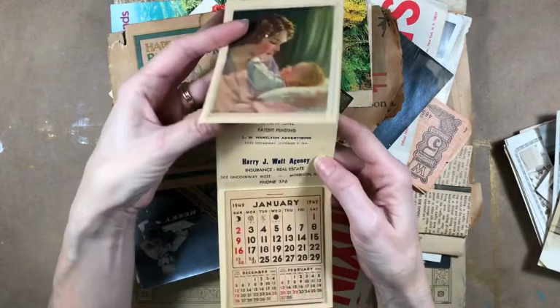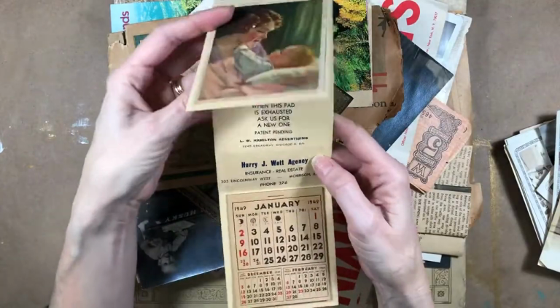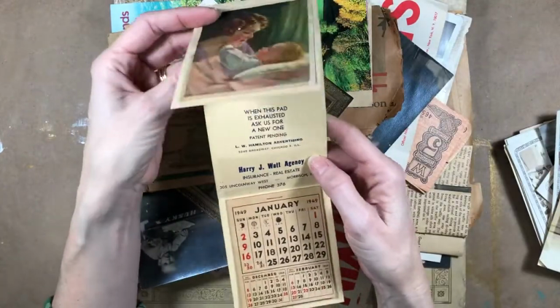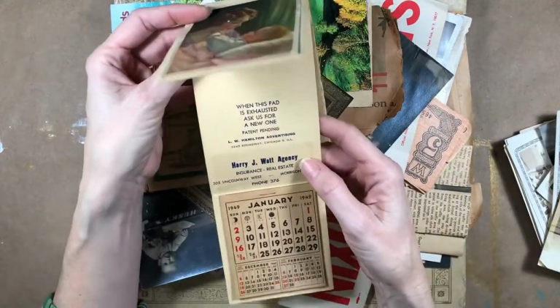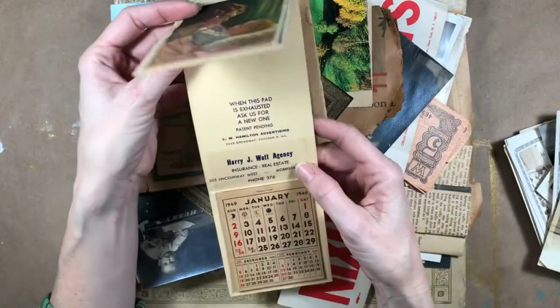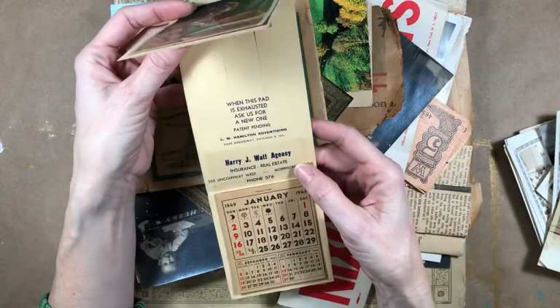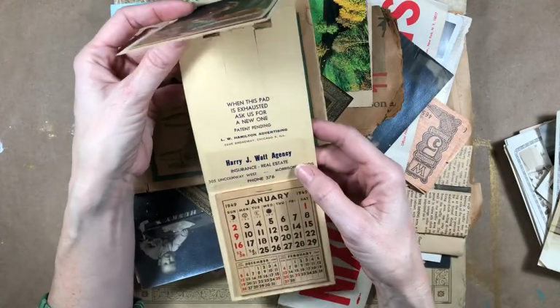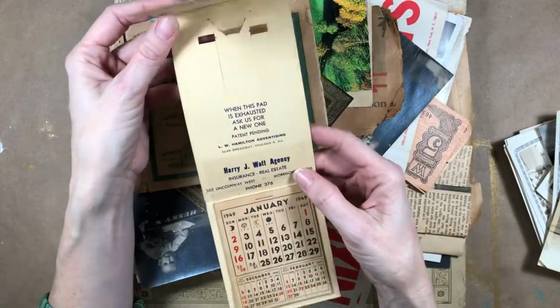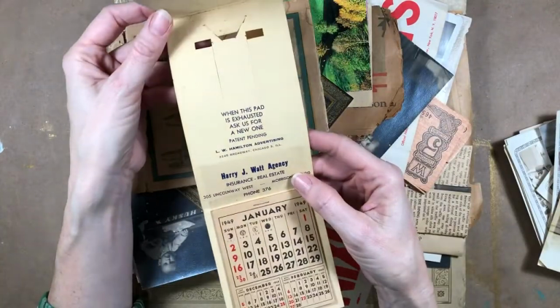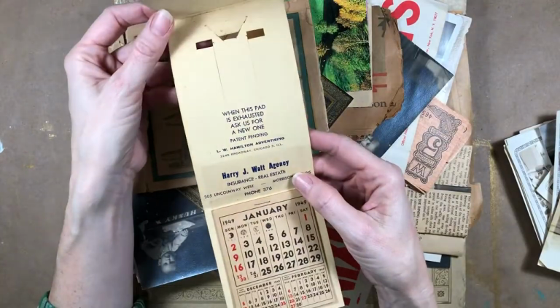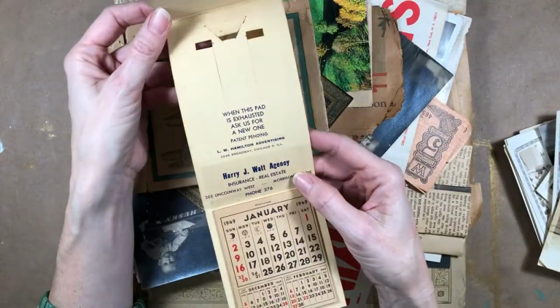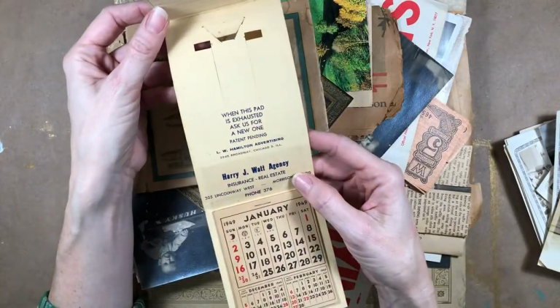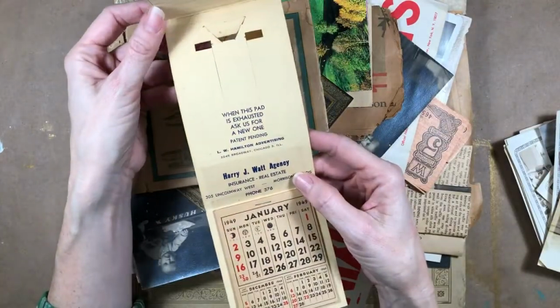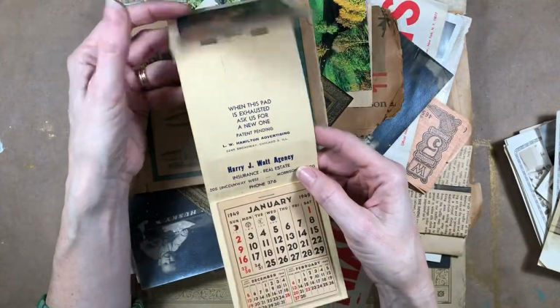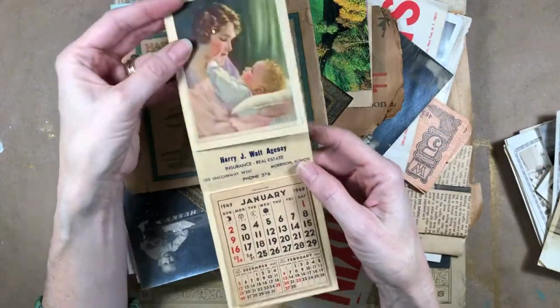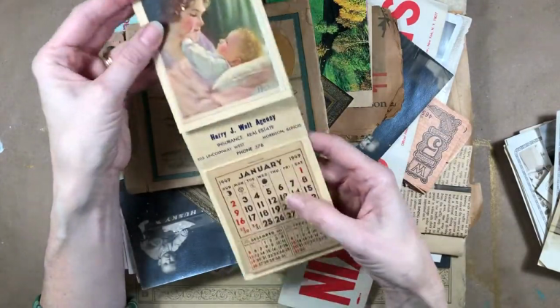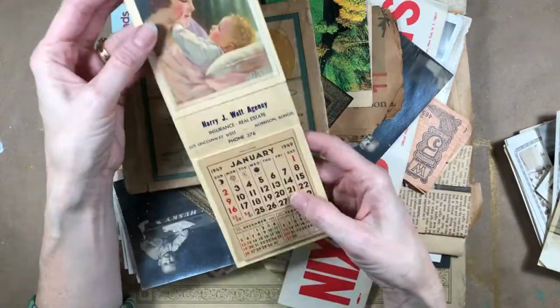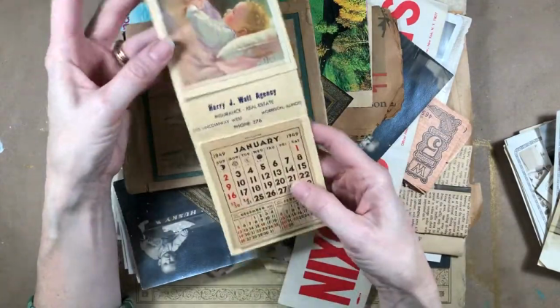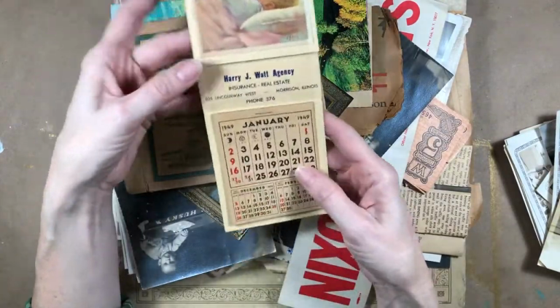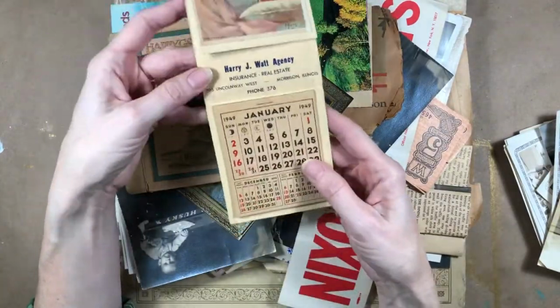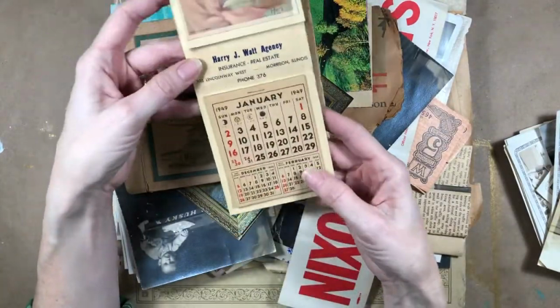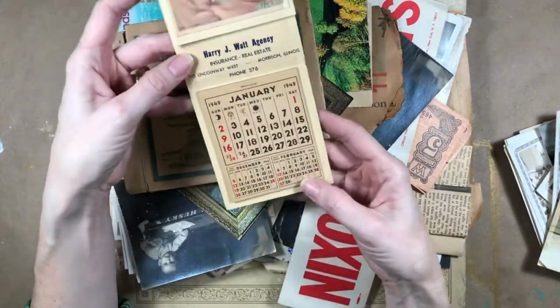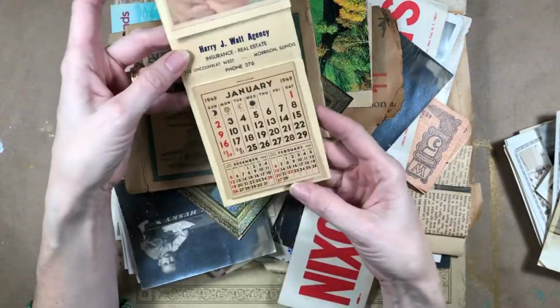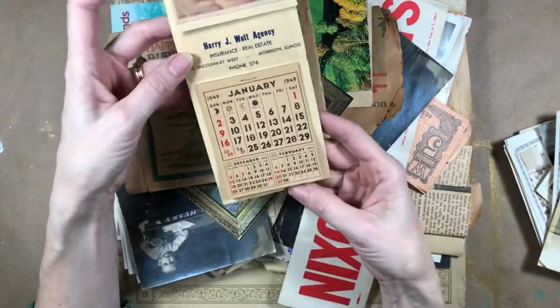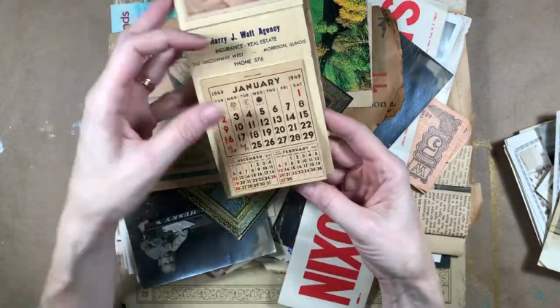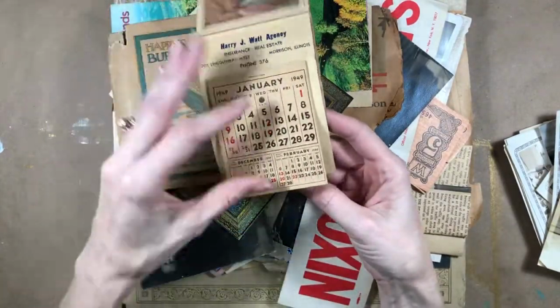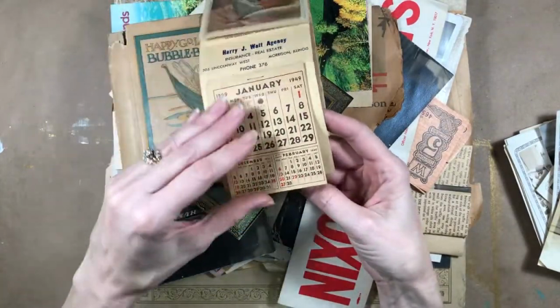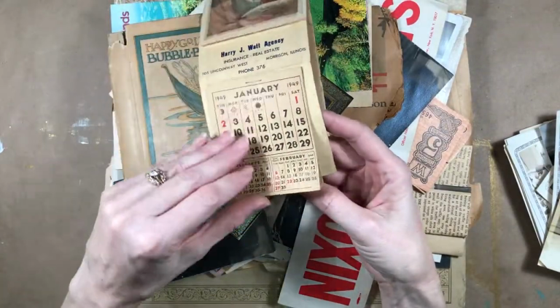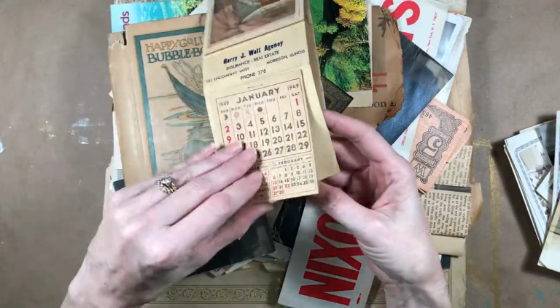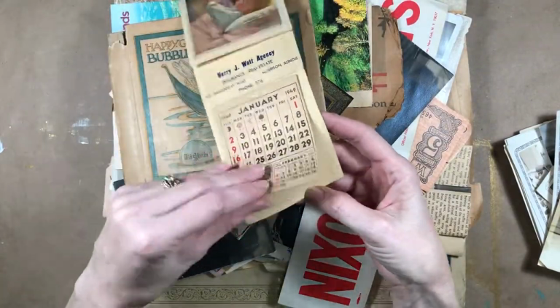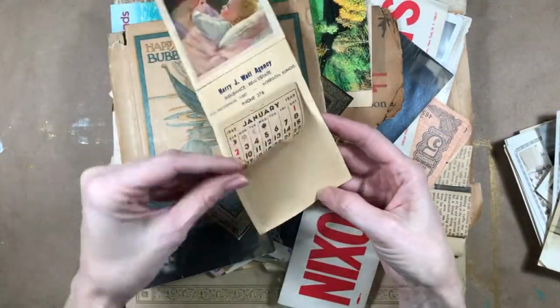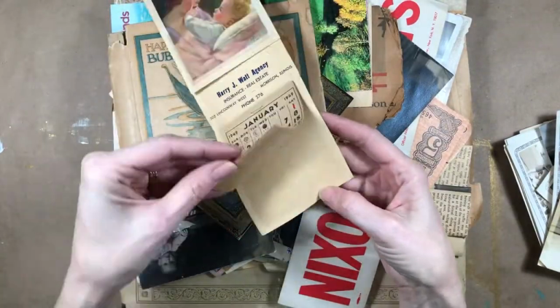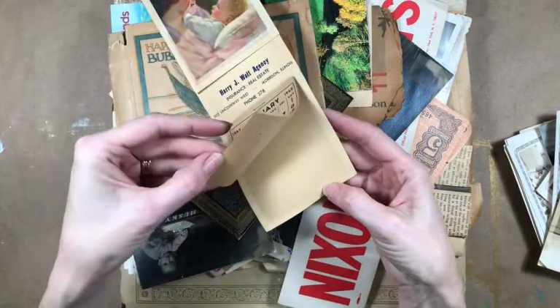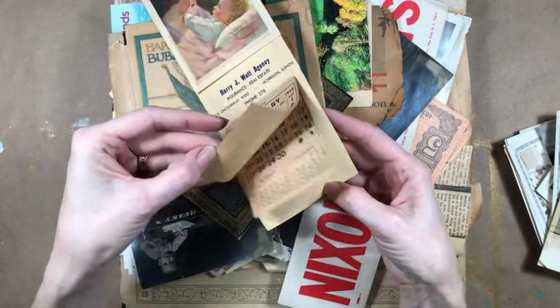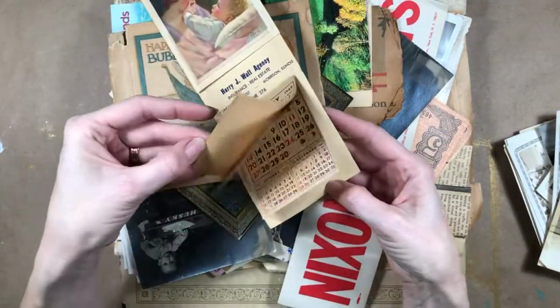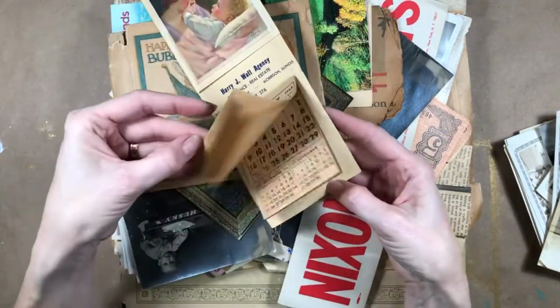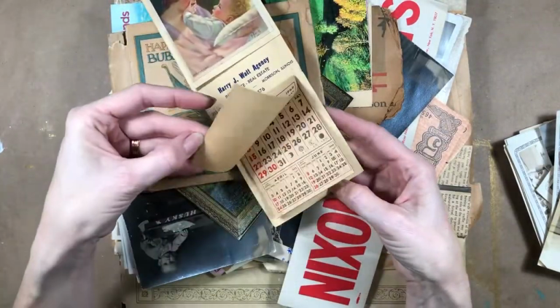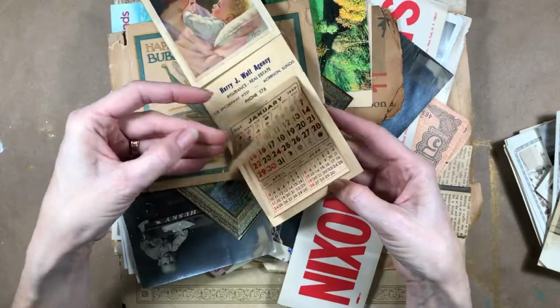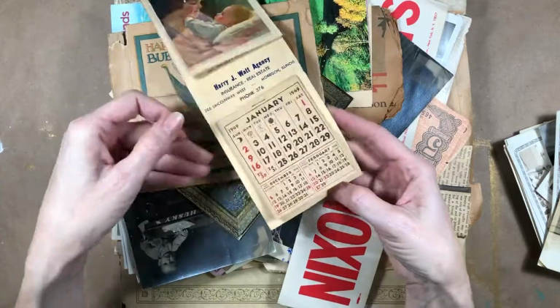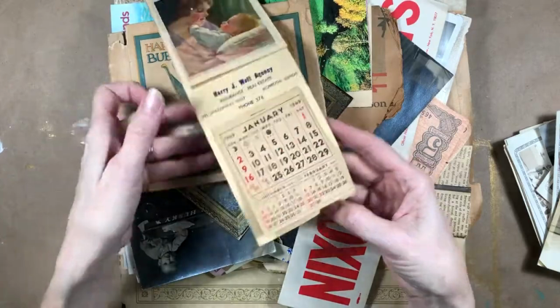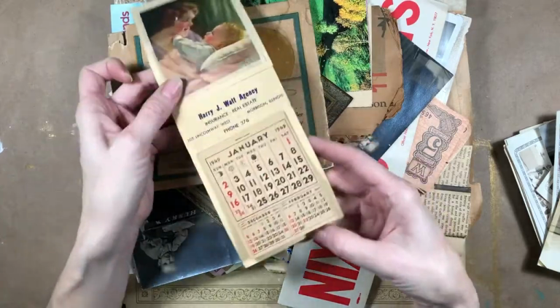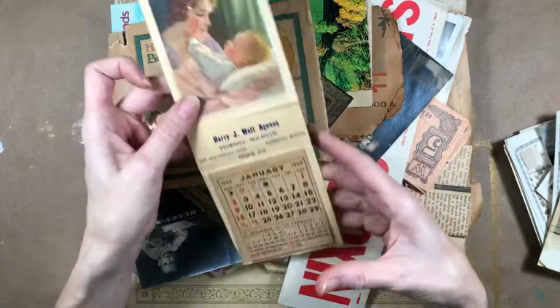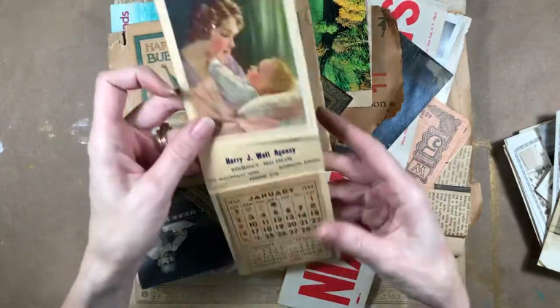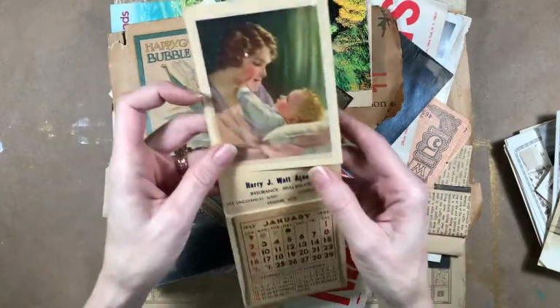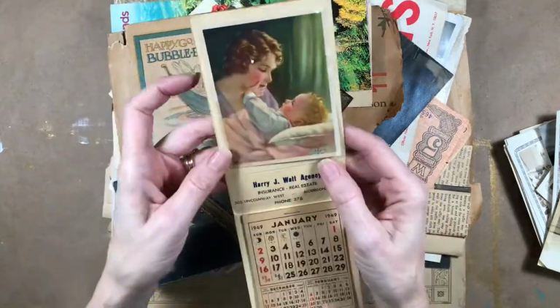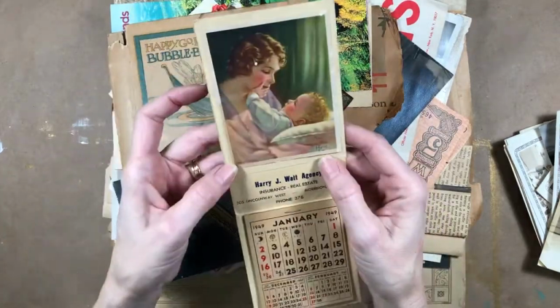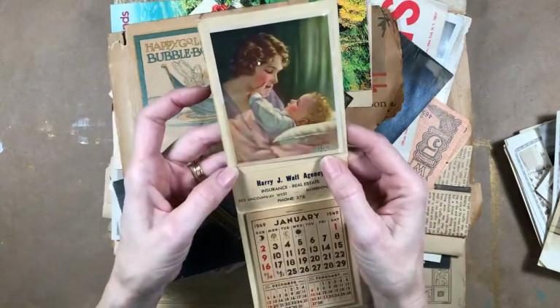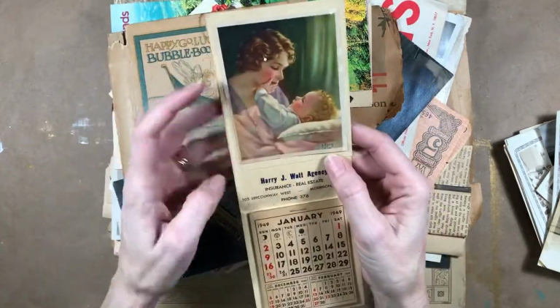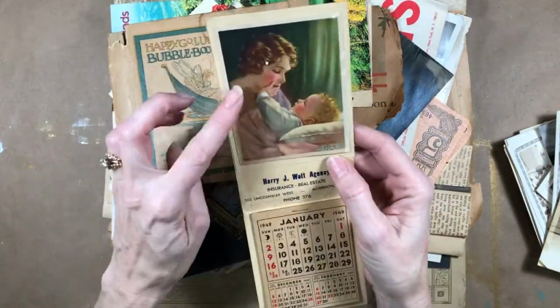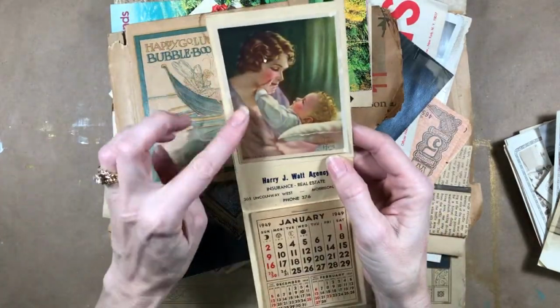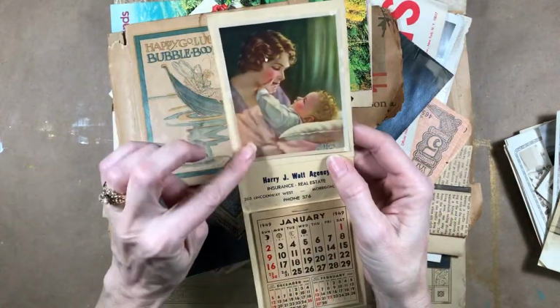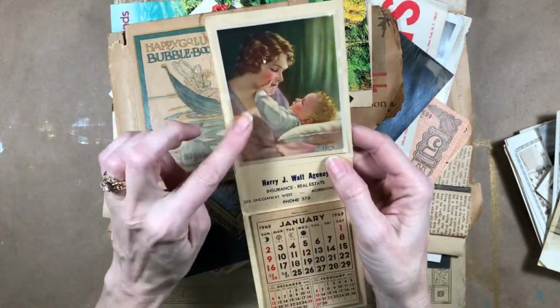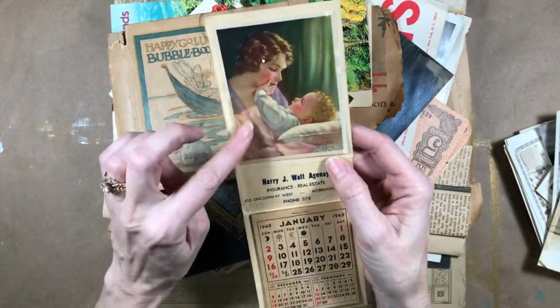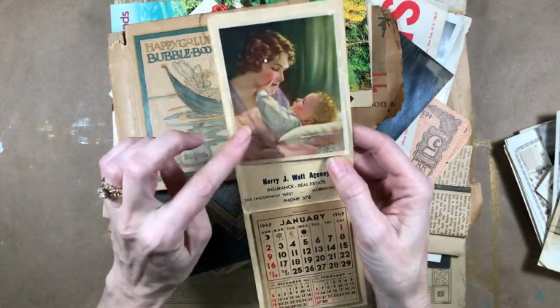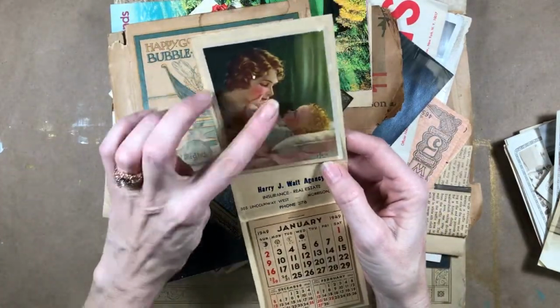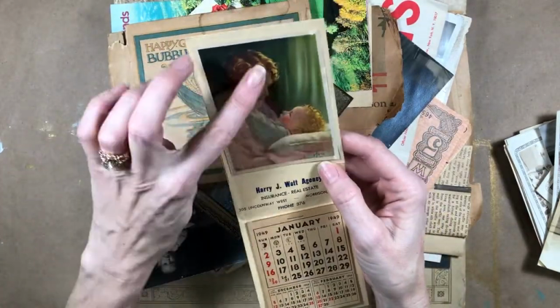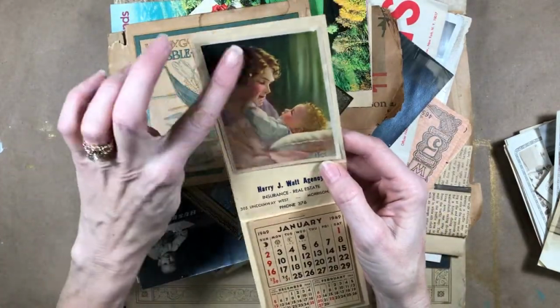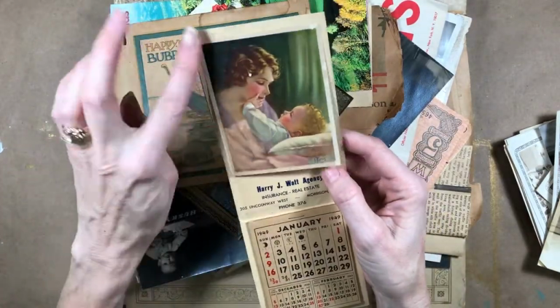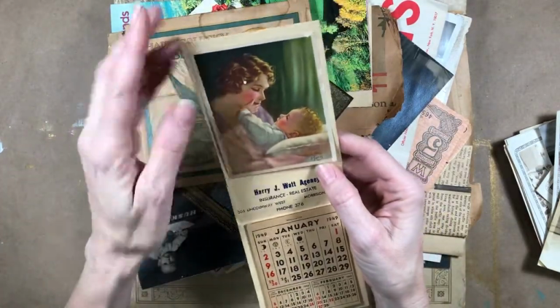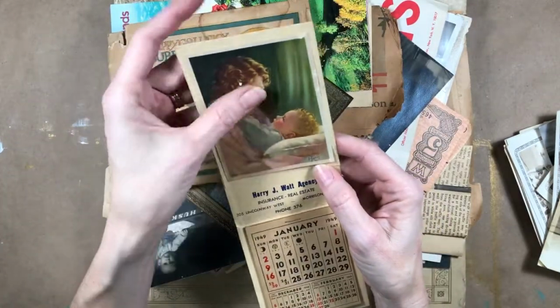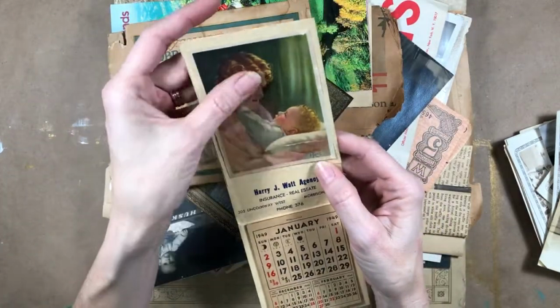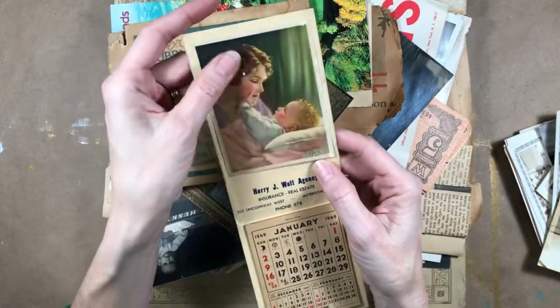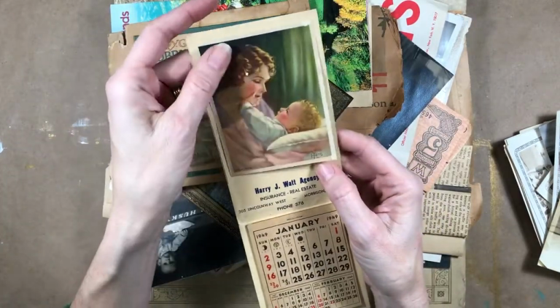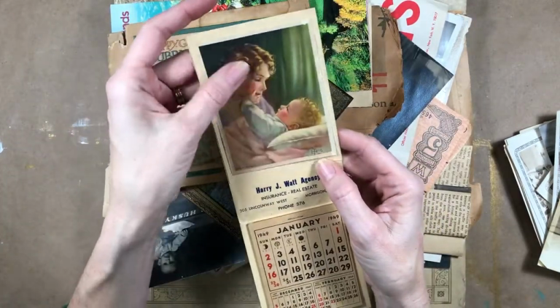There's a World War One soldier, and this is a really pretty little 1949 calendar with a pretty little postcard-like thing on the top.